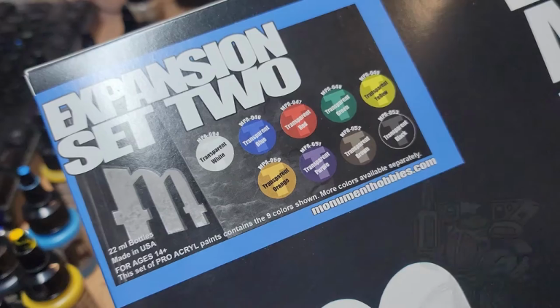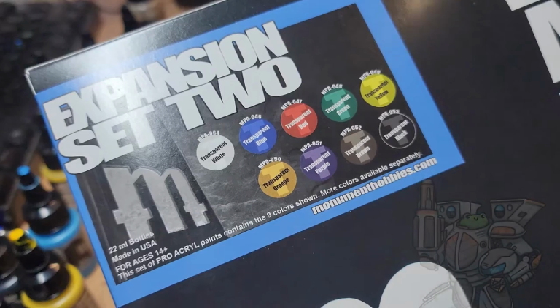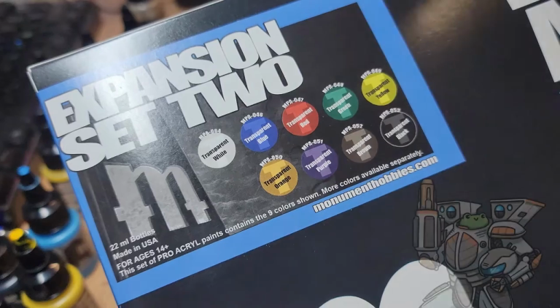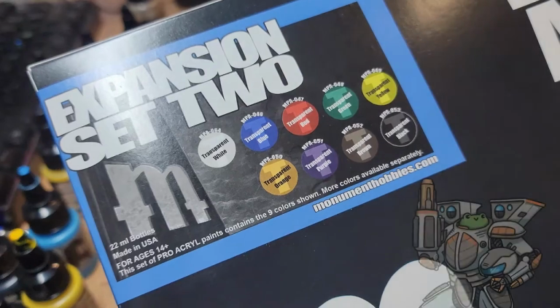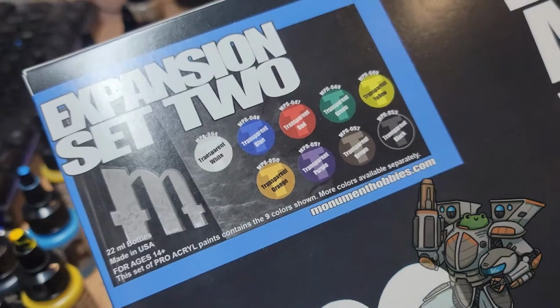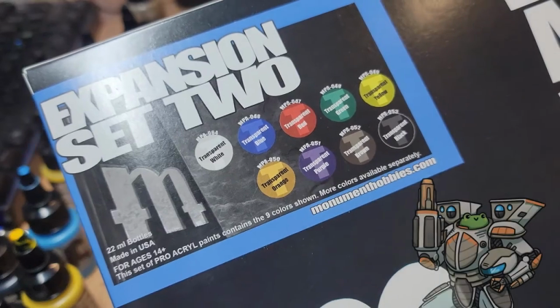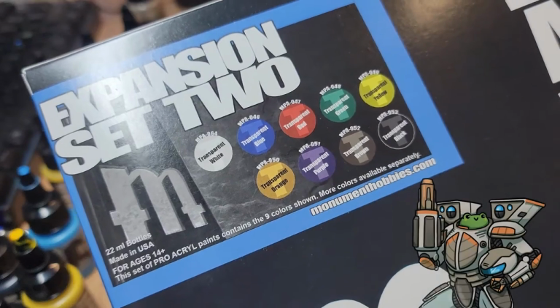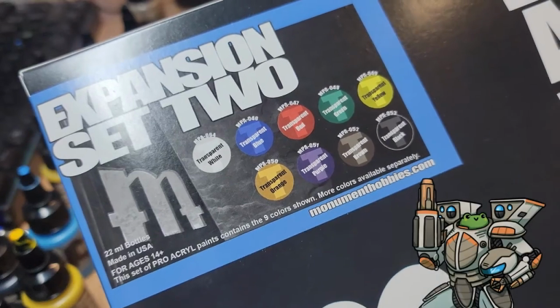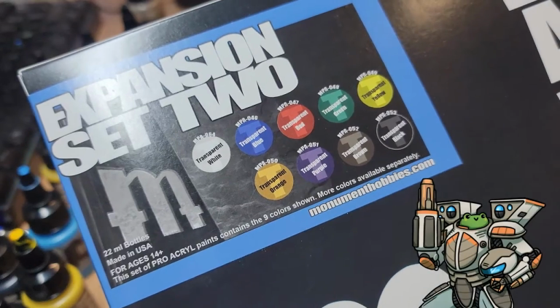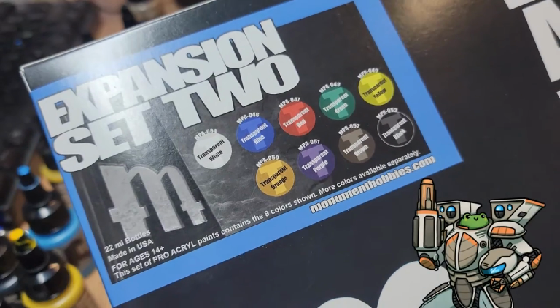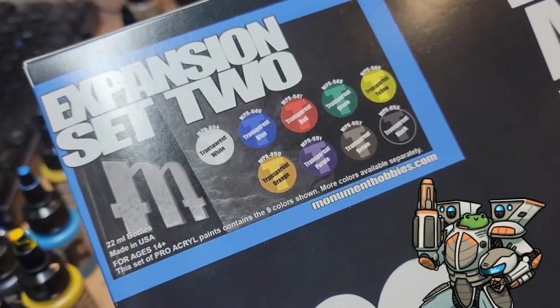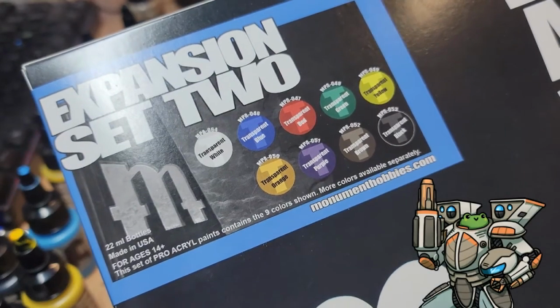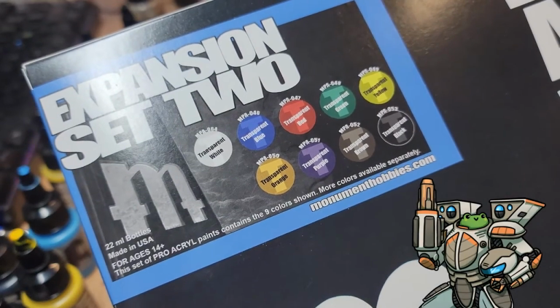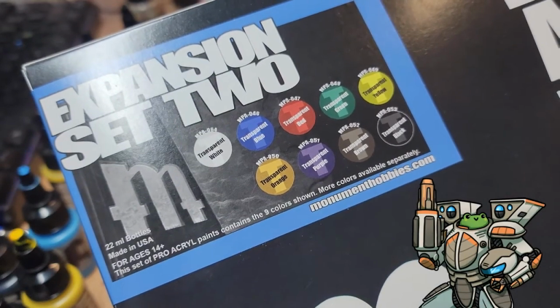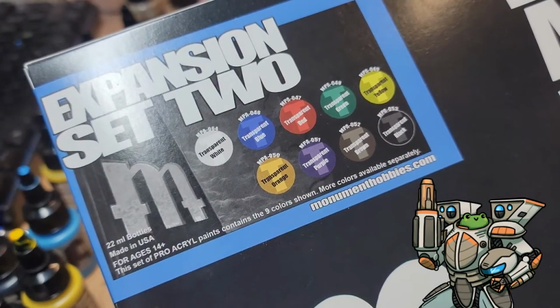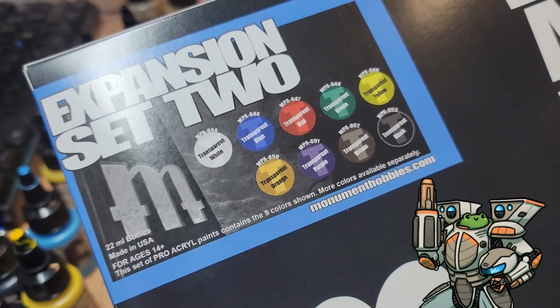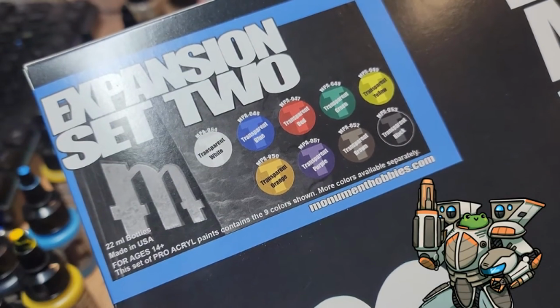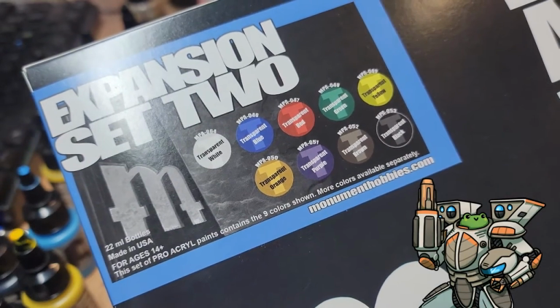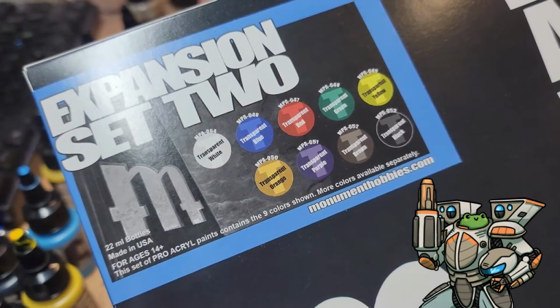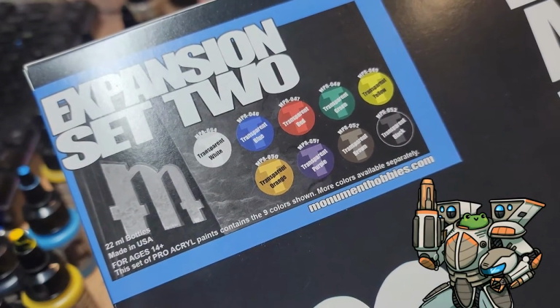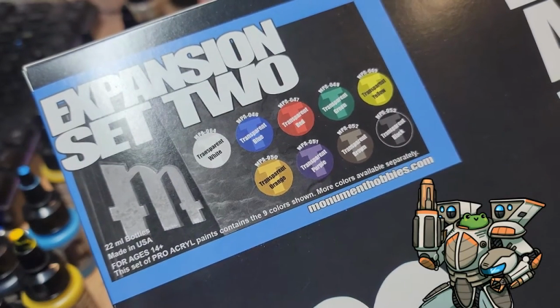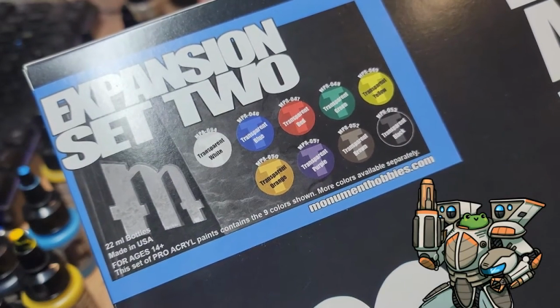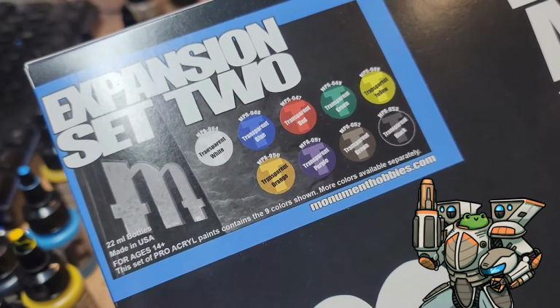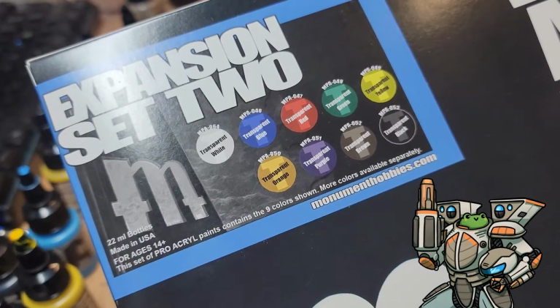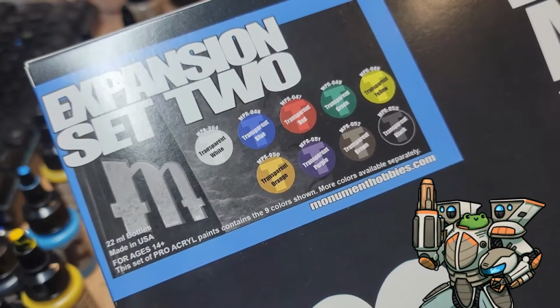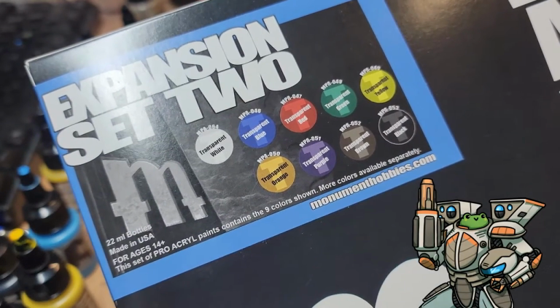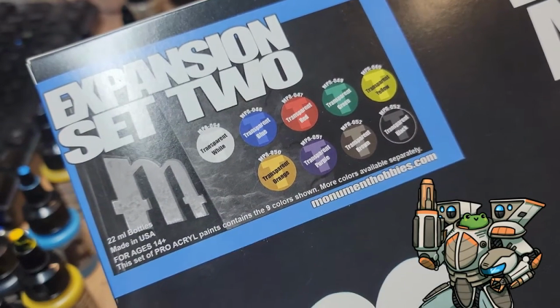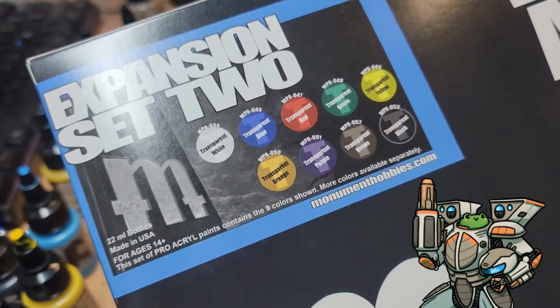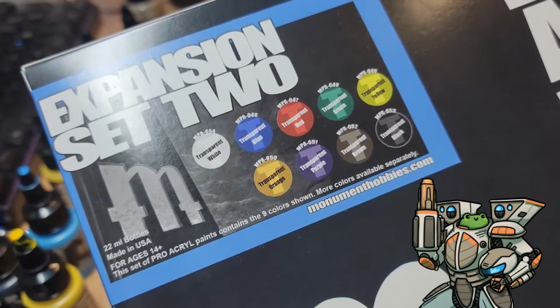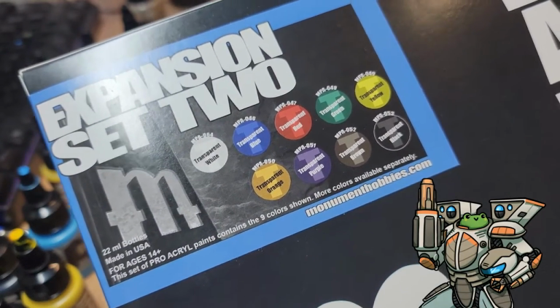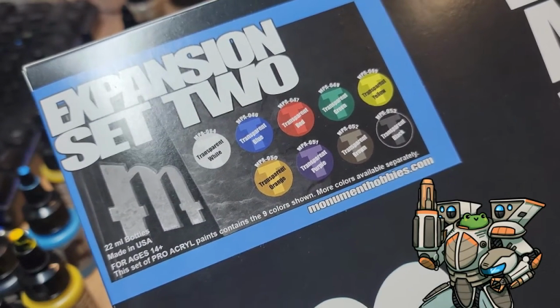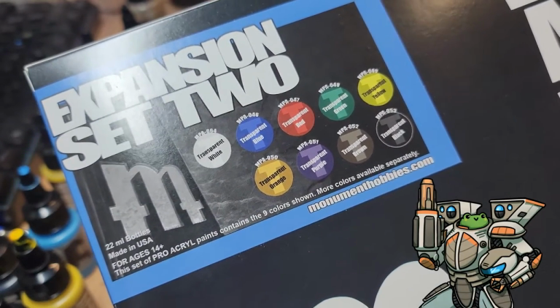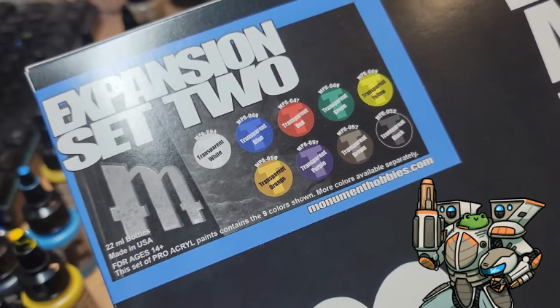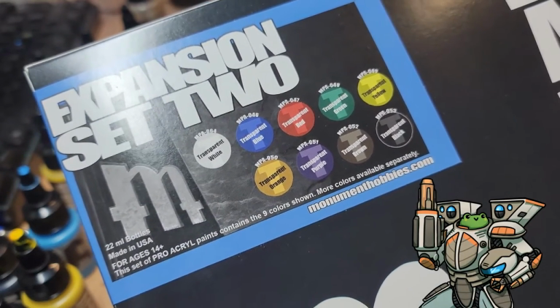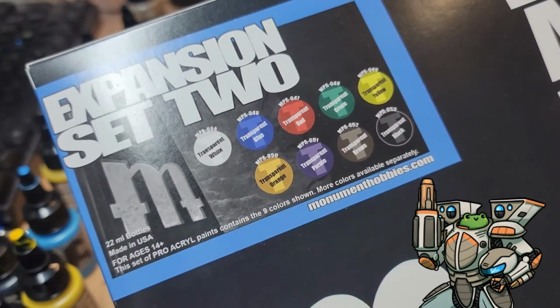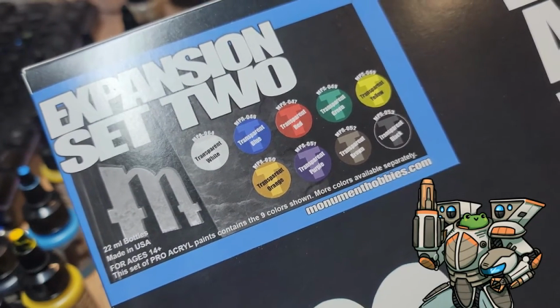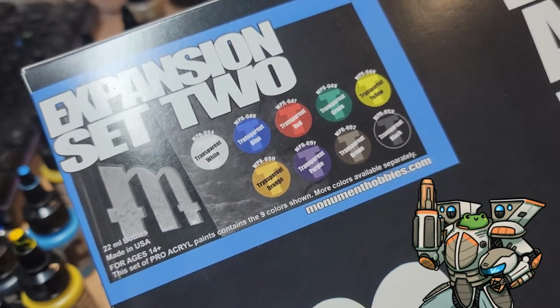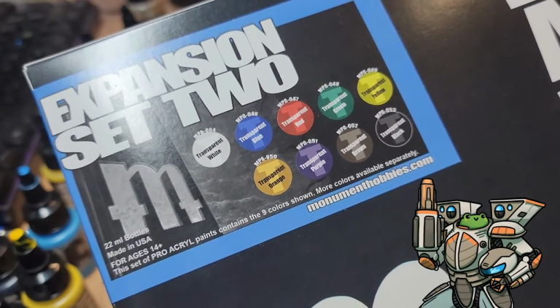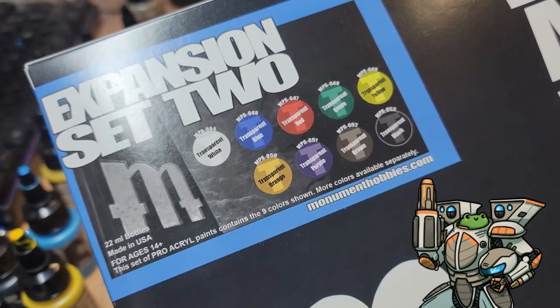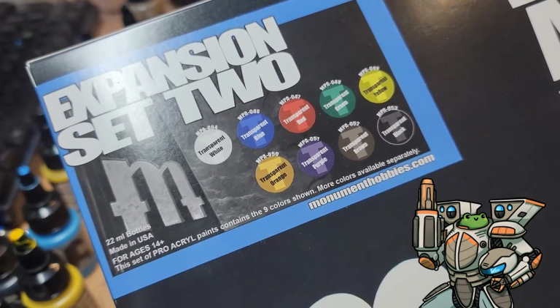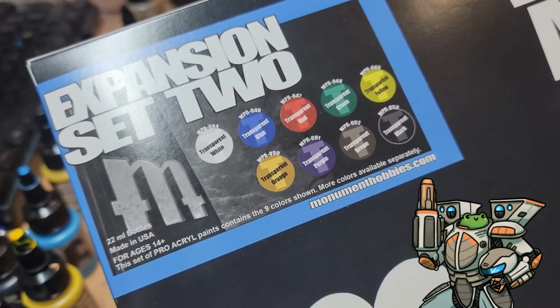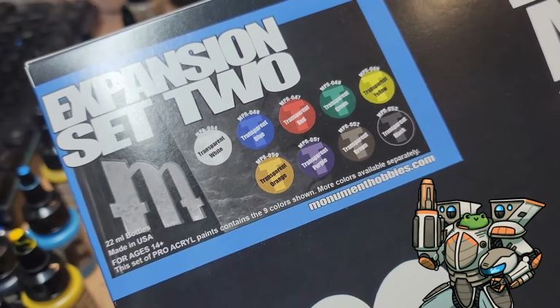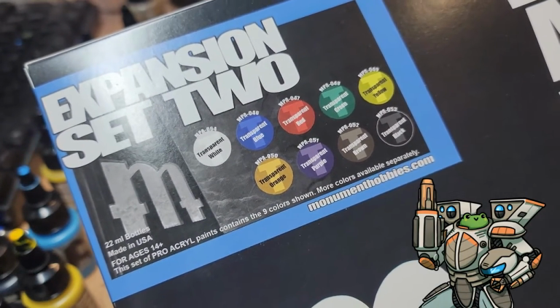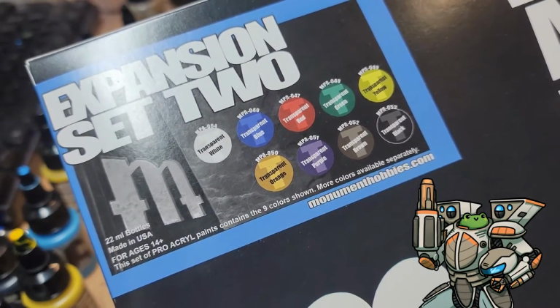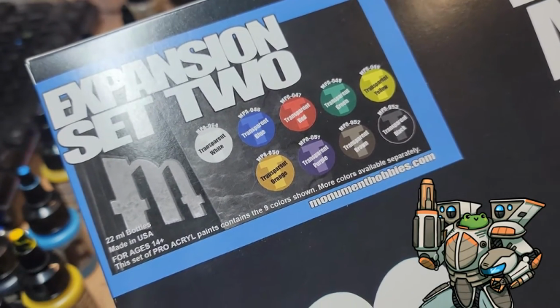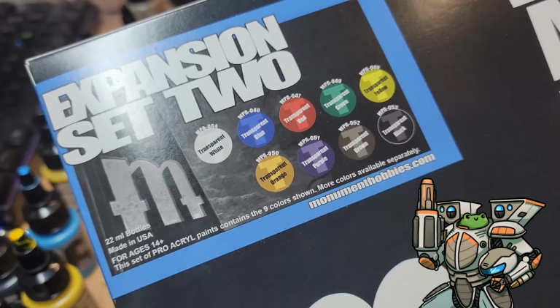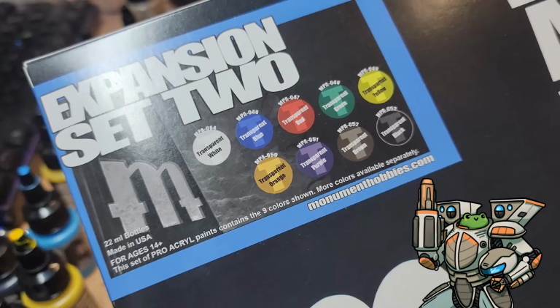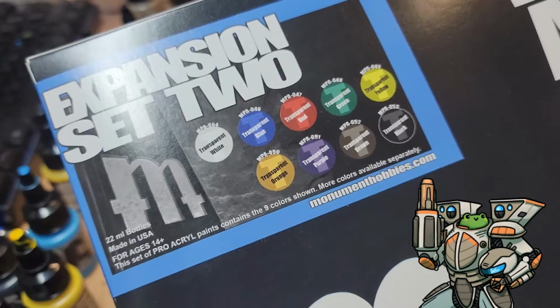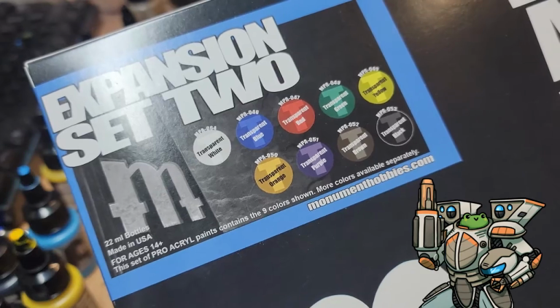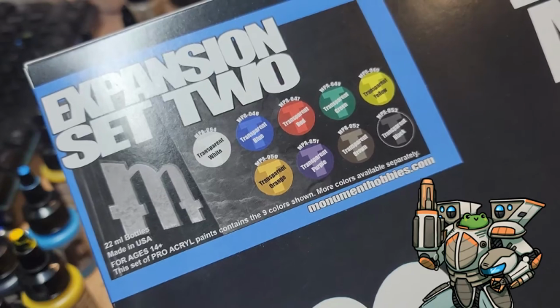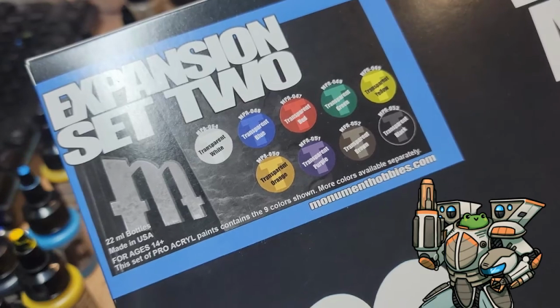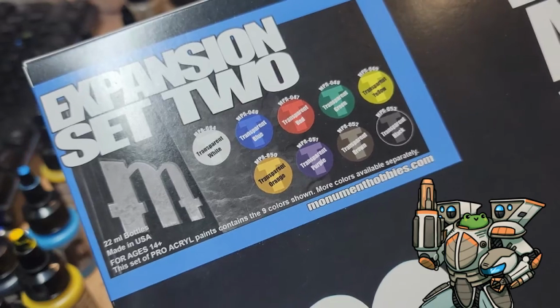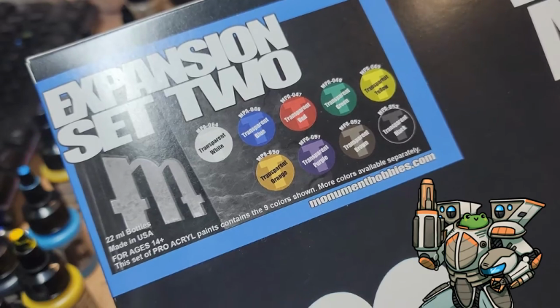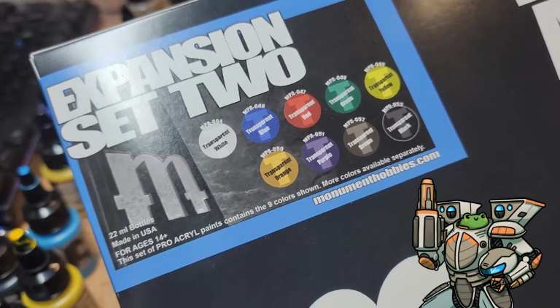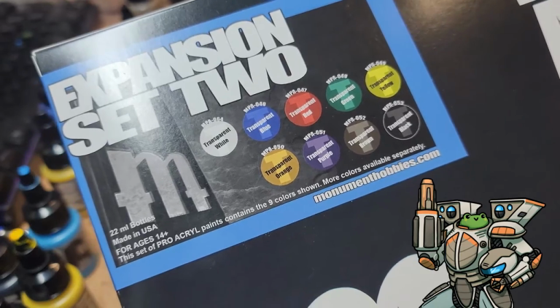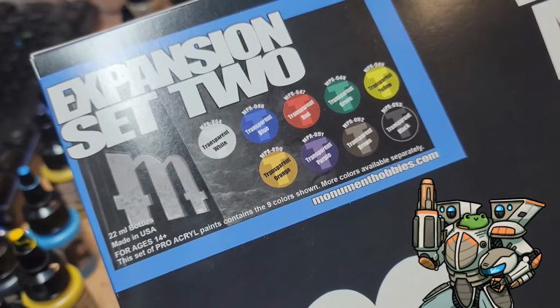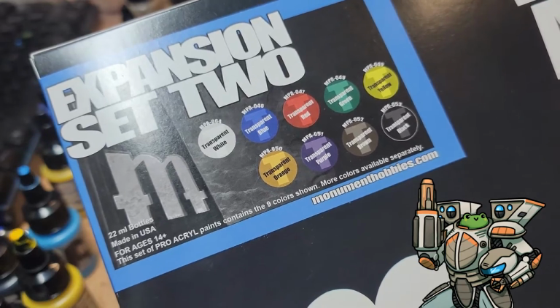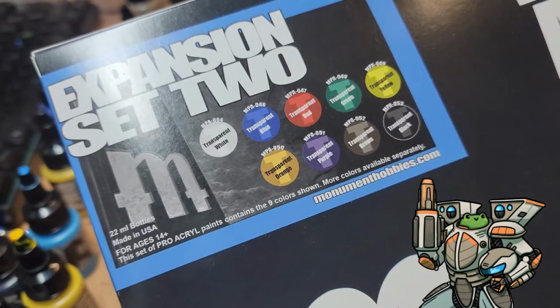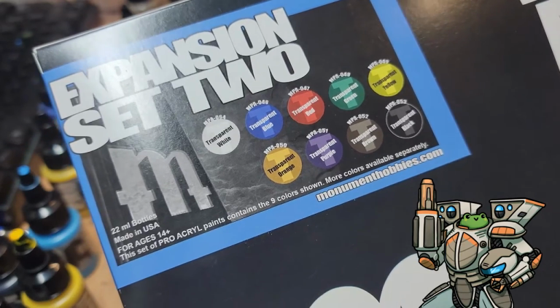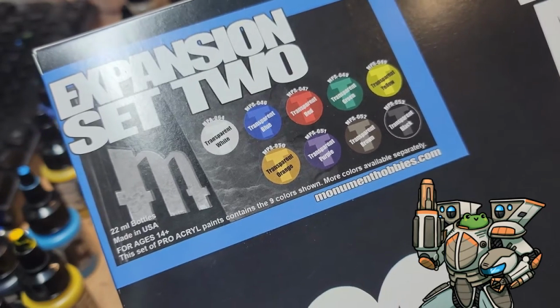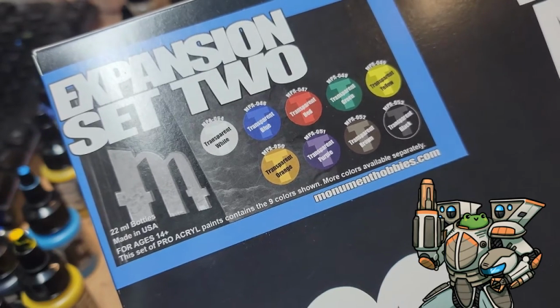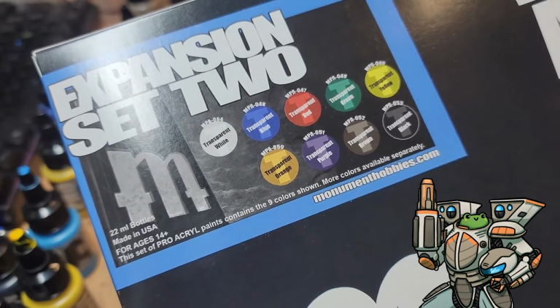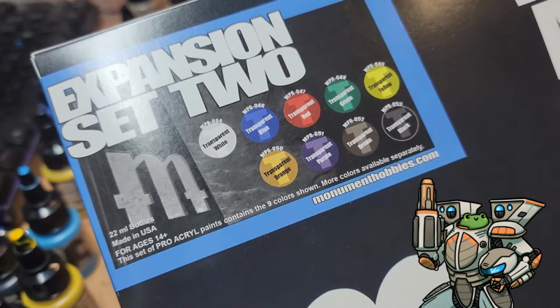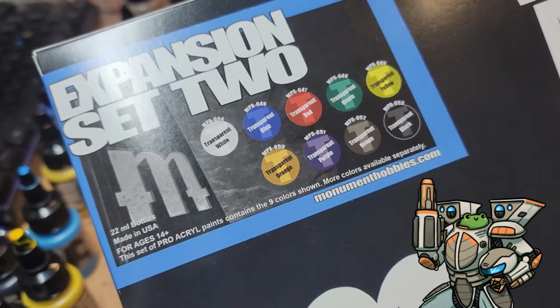Hello everybody, MechFrog here. Today we're going to do a quick little video. It's not going to be anything formal — there's no script written, it's all going to be off the cuff.